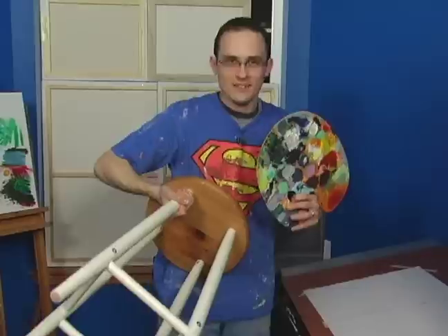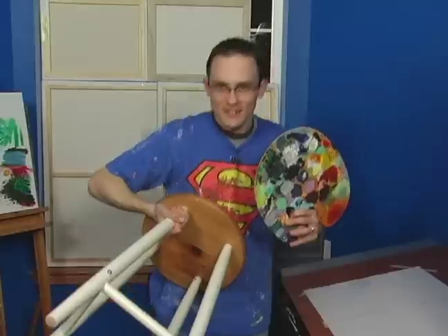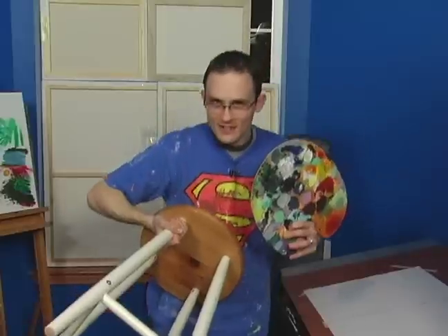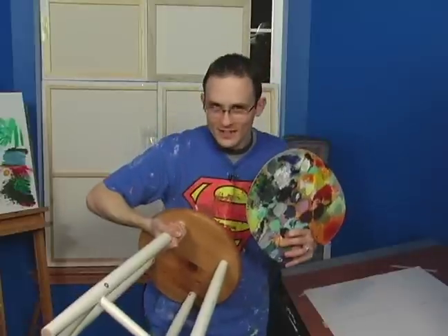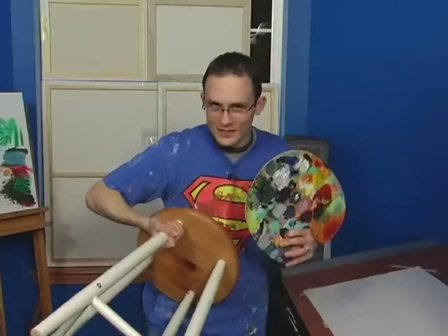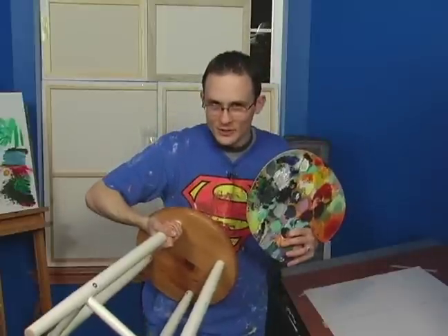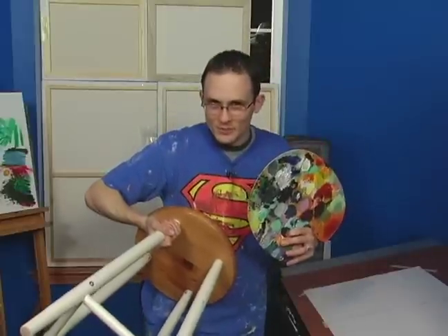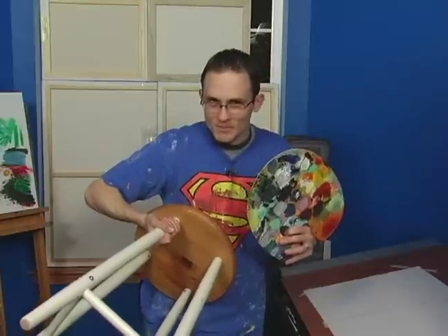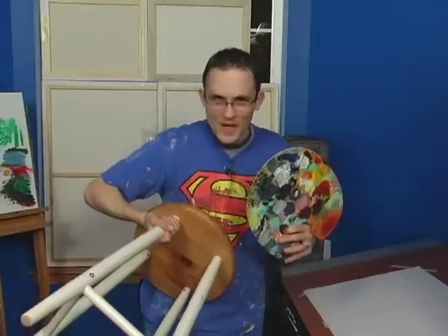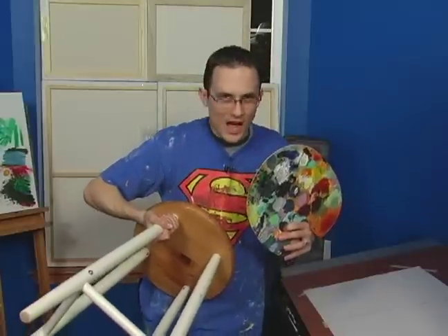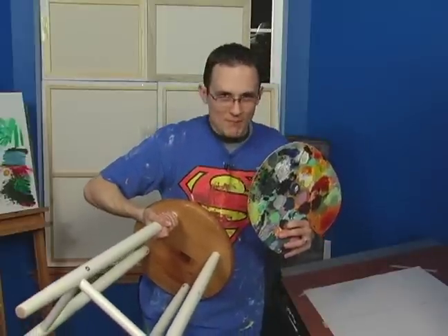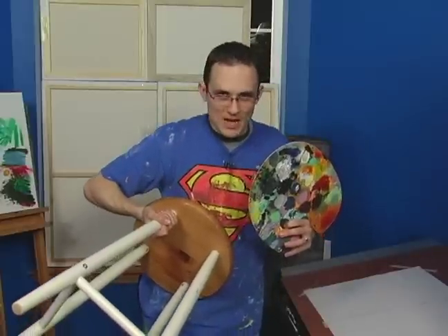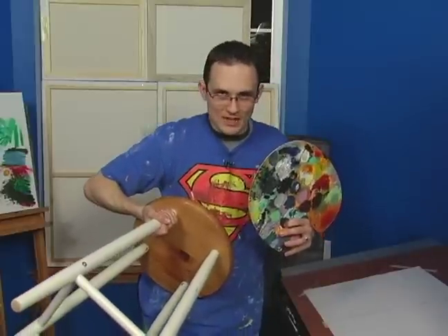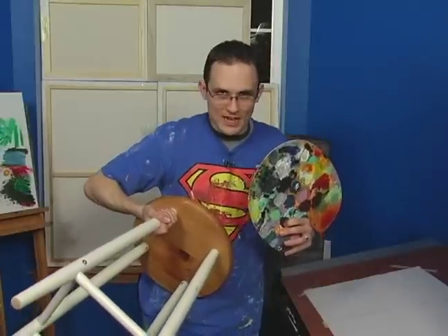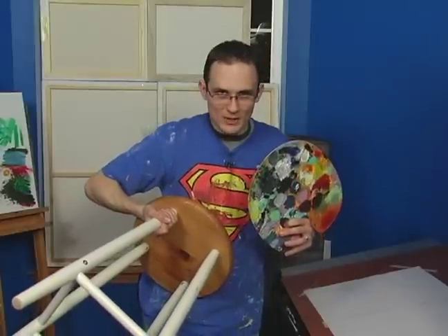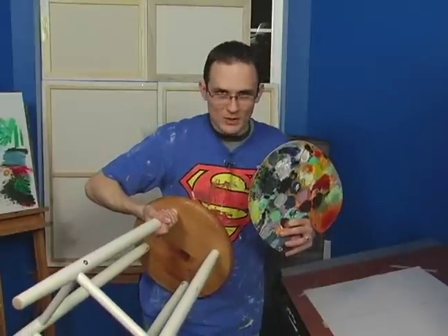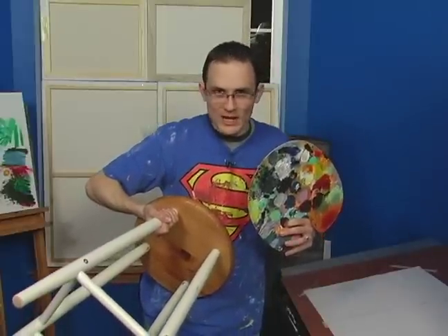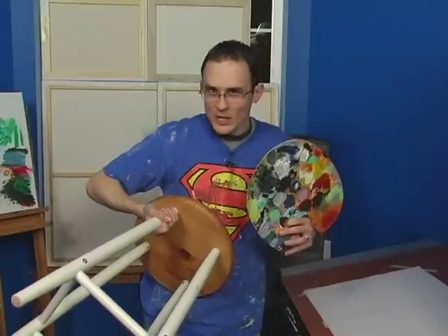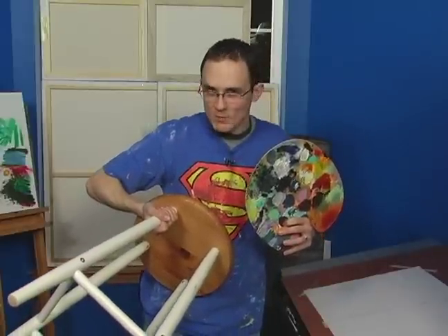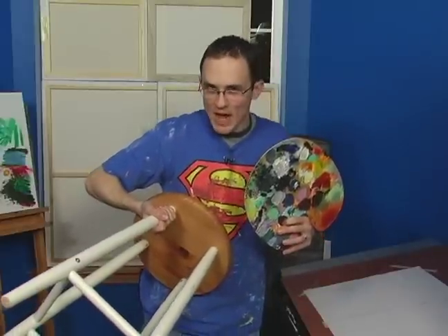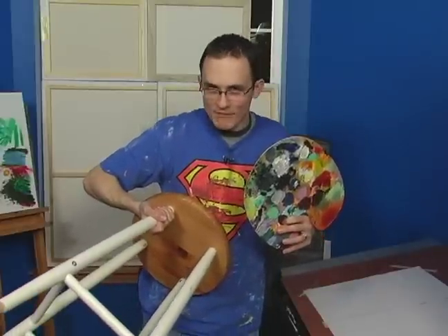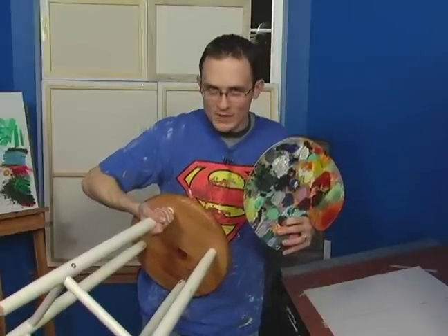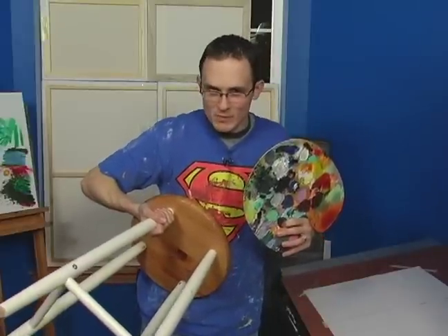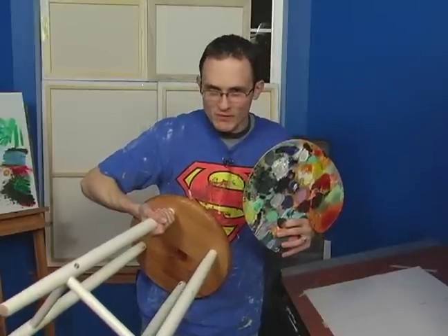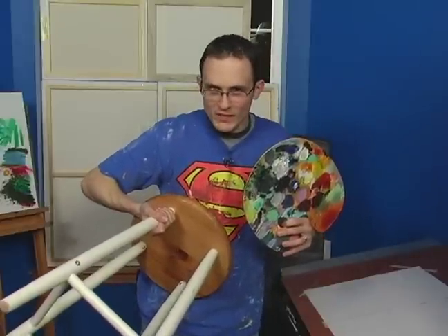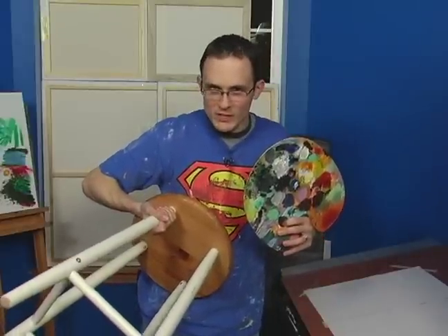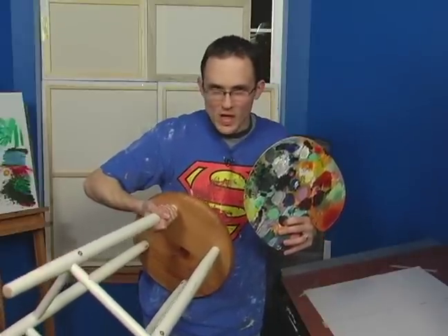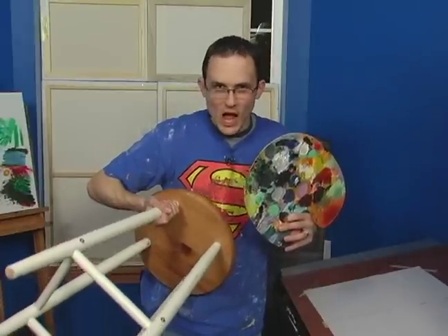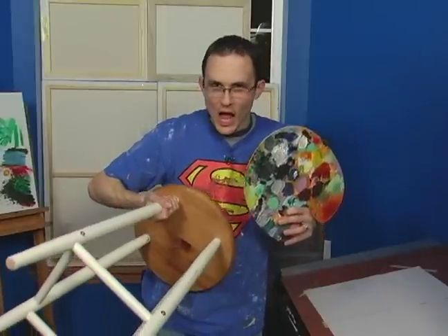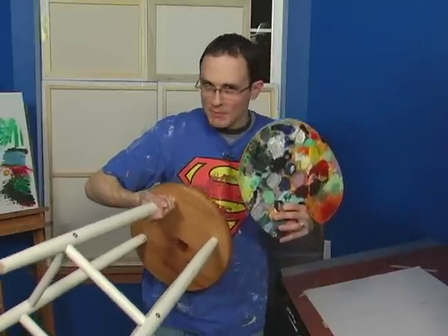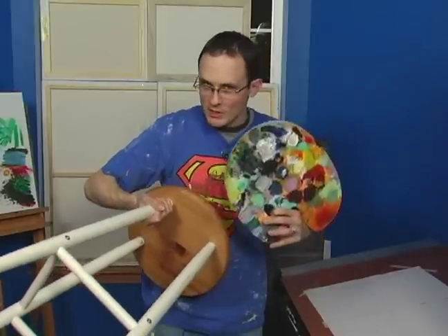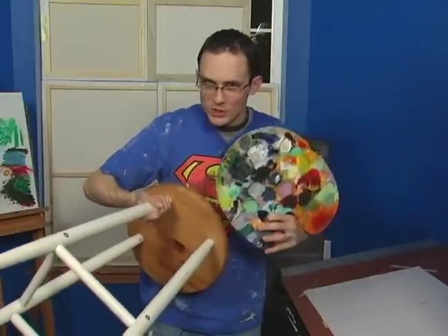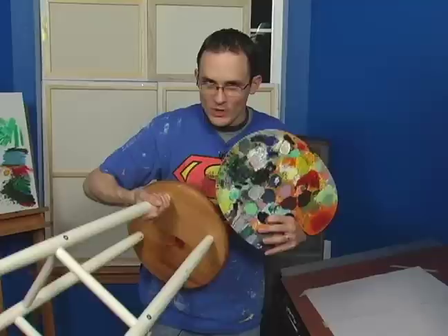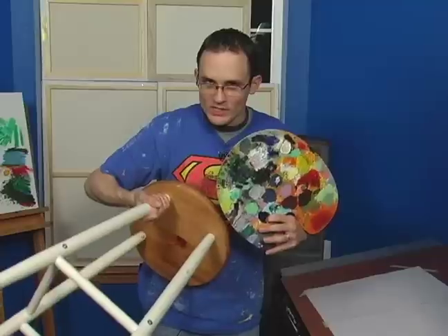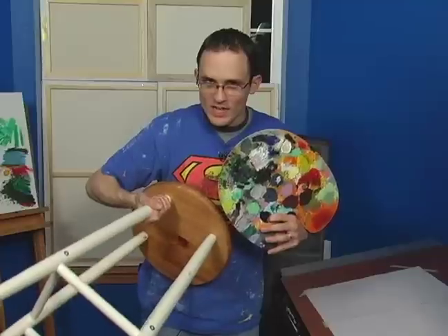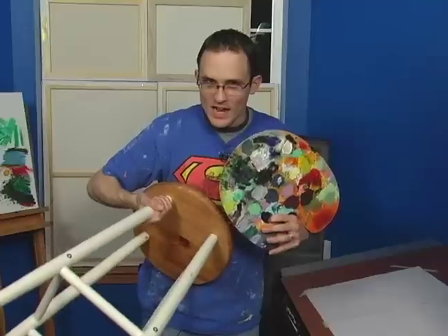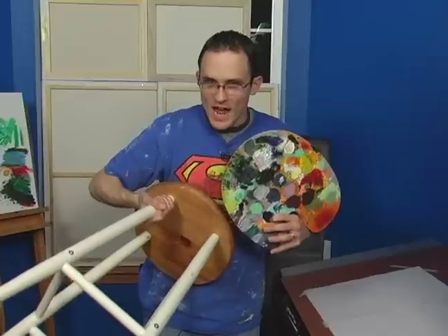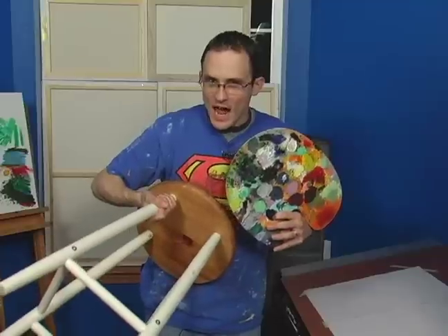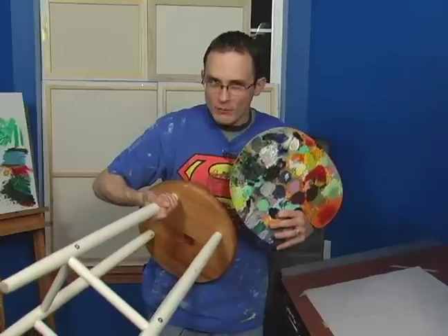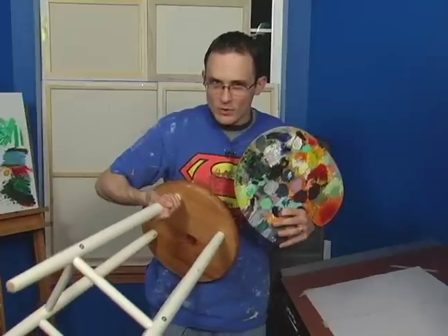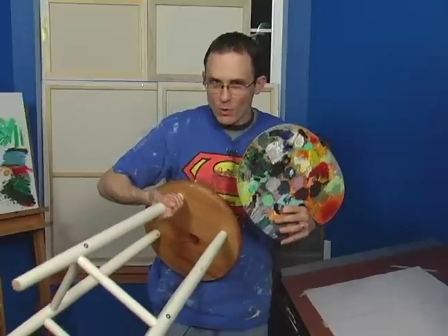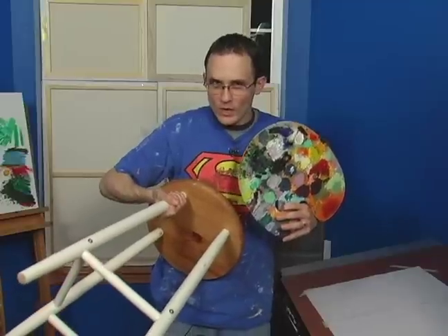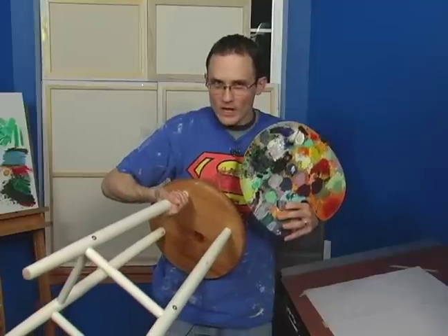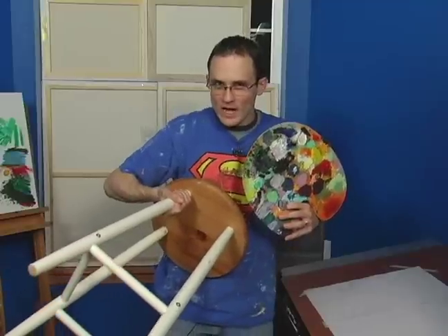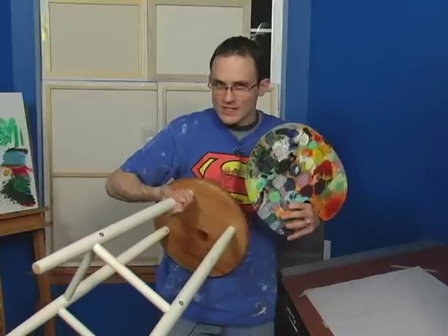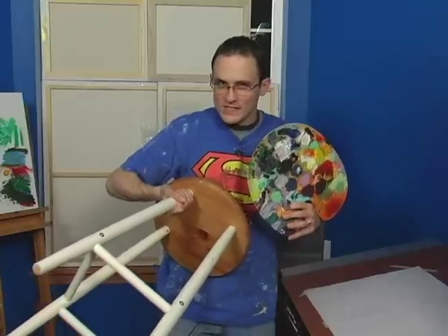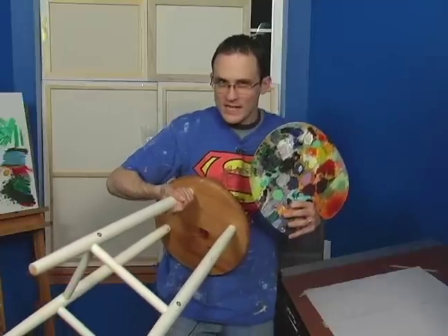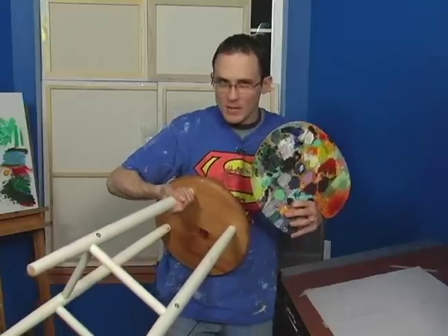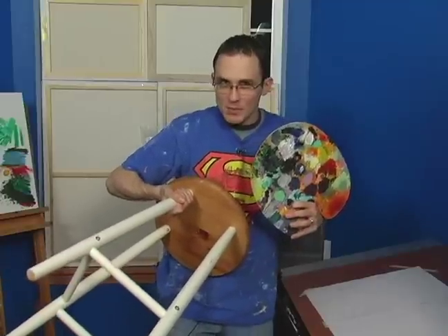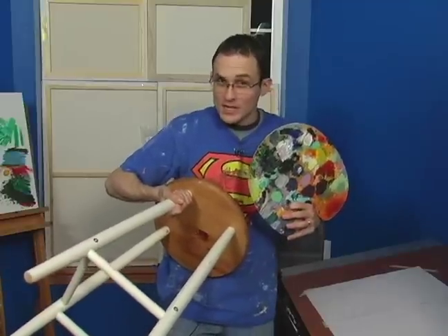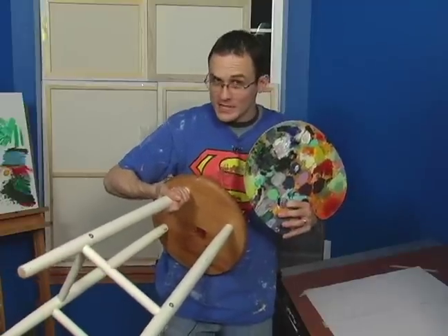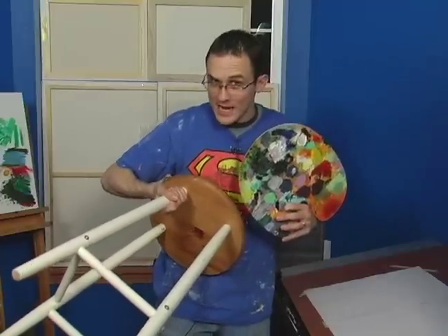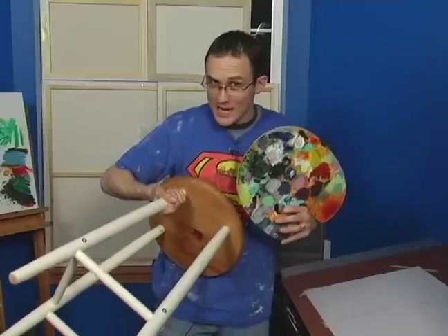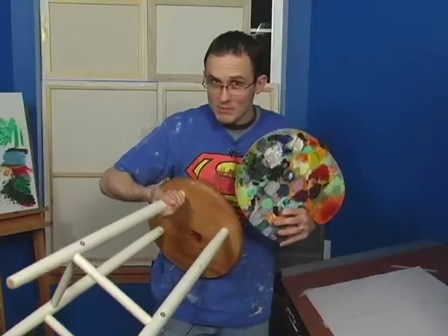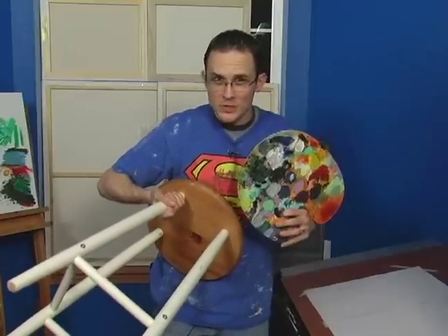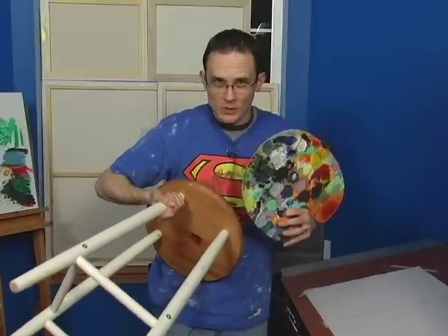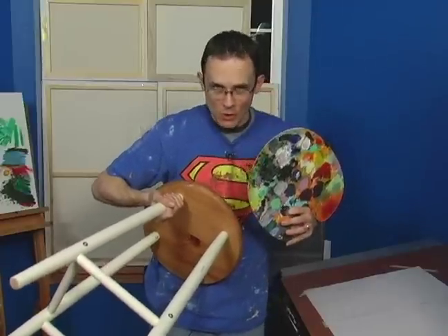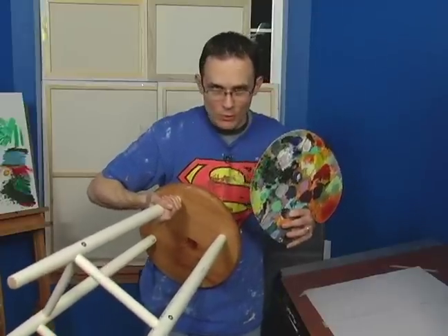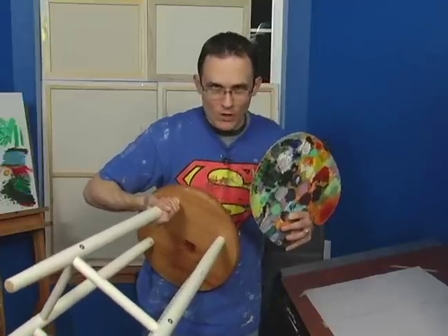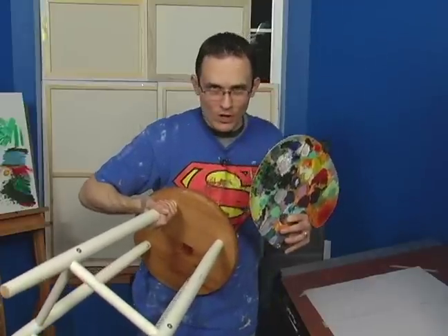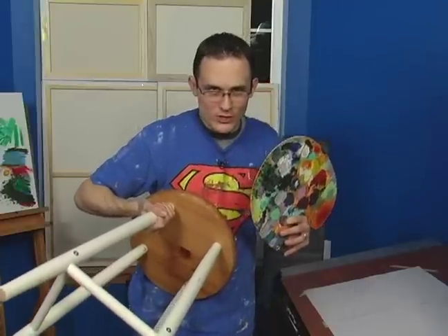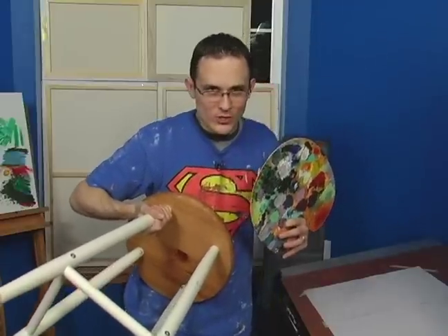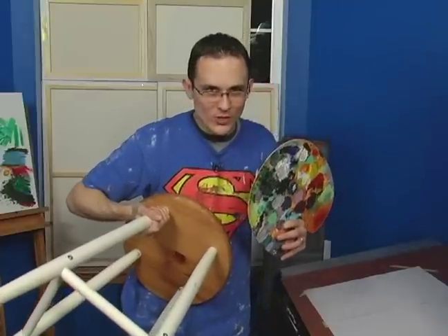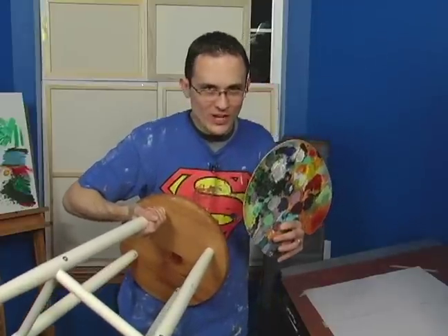Hello, I'm Matt Cale, and on behalf of Expert Village, I'm going to show you today how to organize, set up, and tame your own art studio.